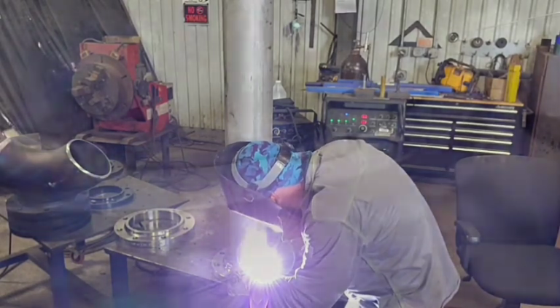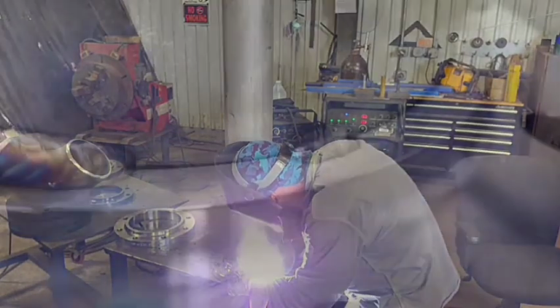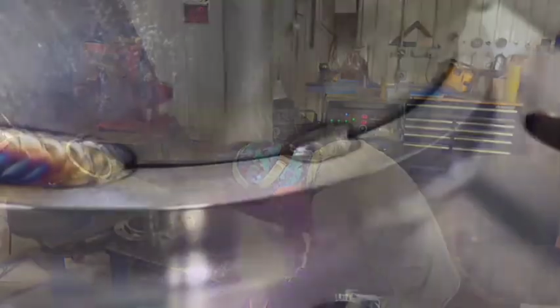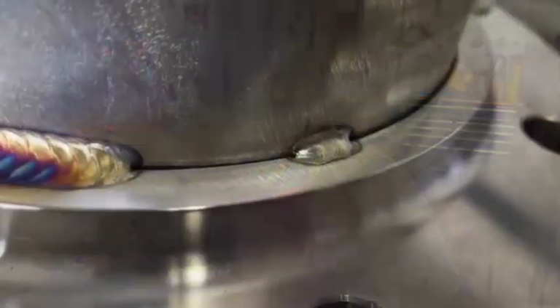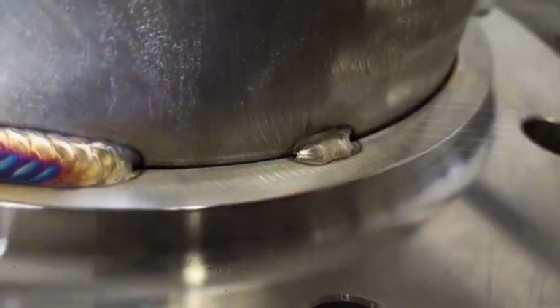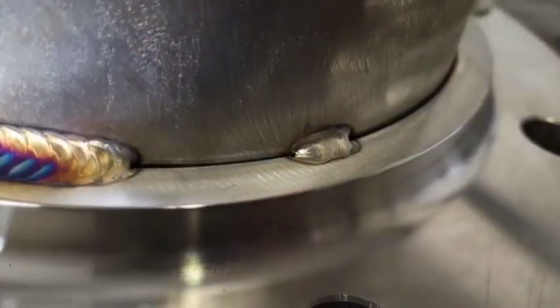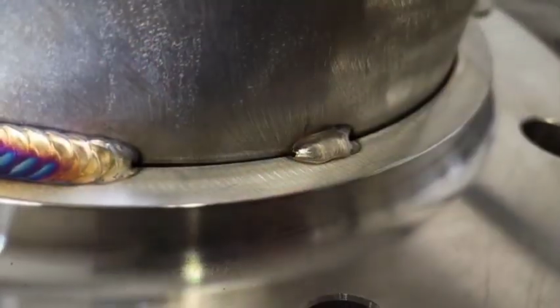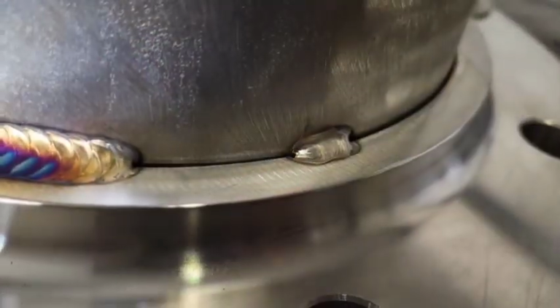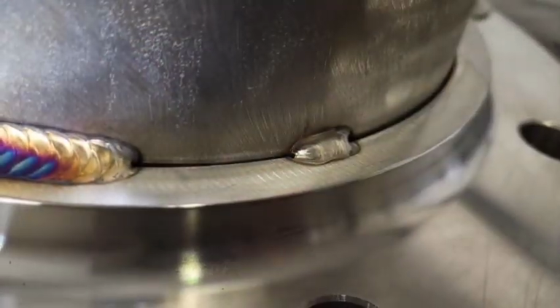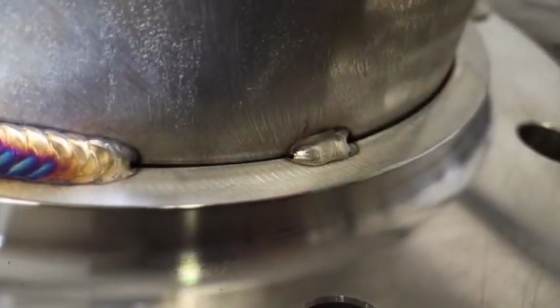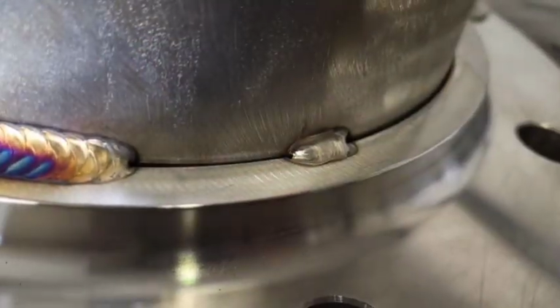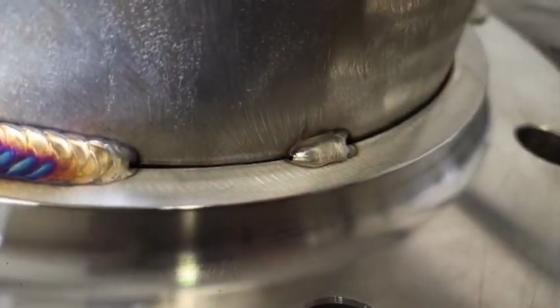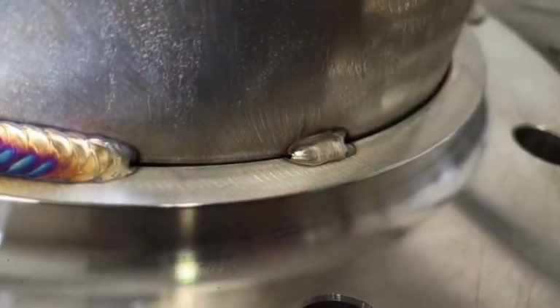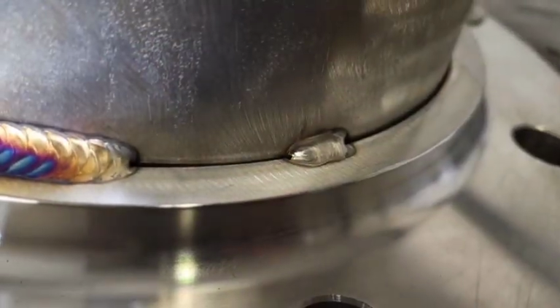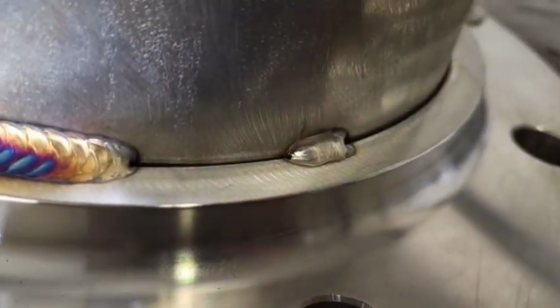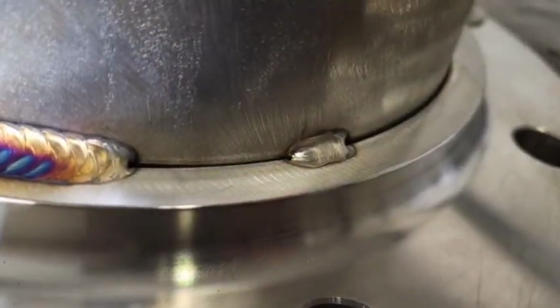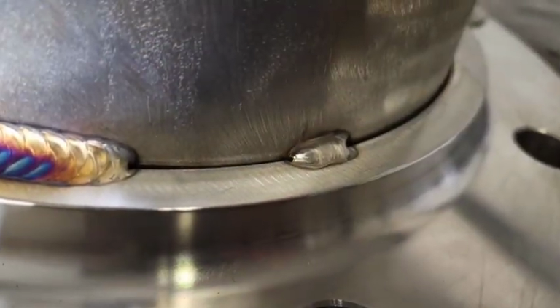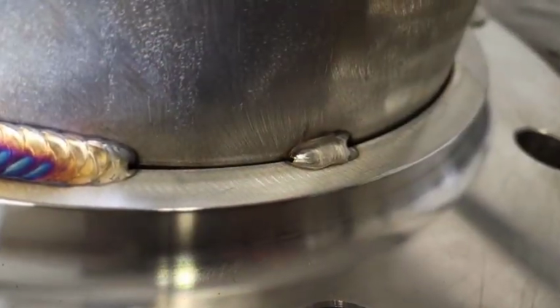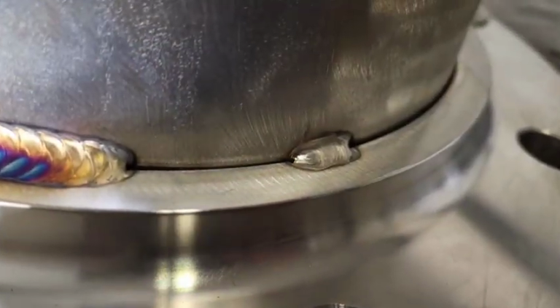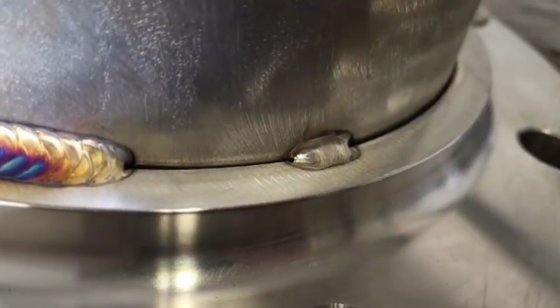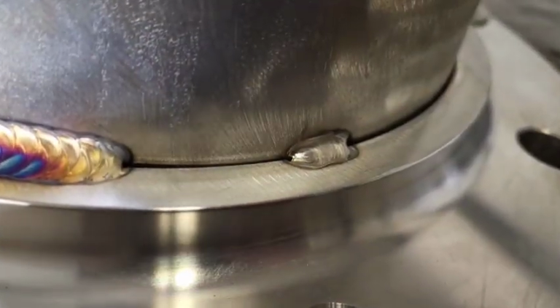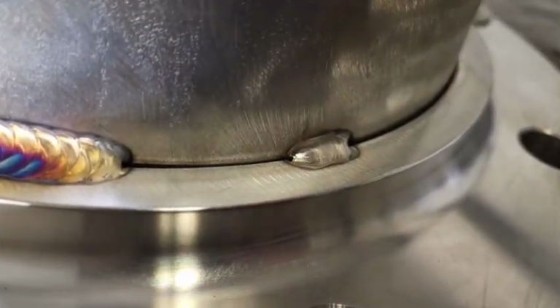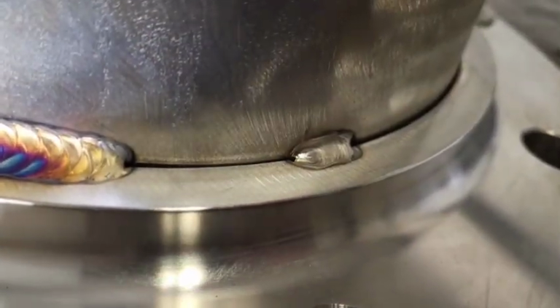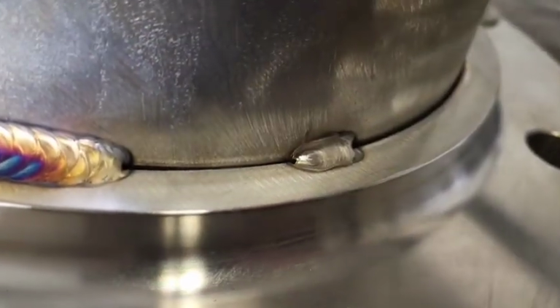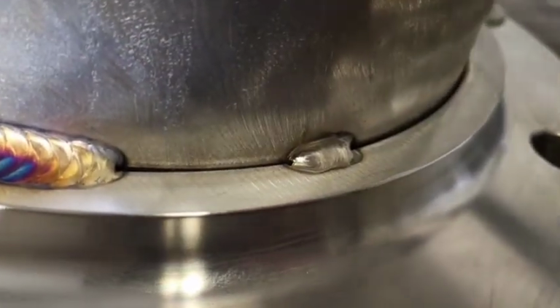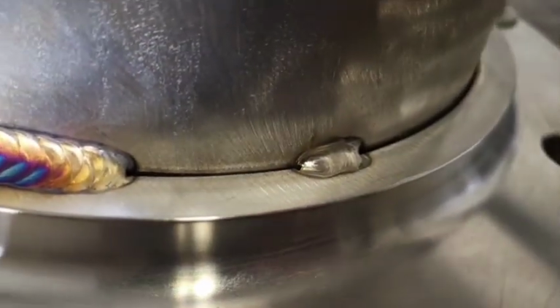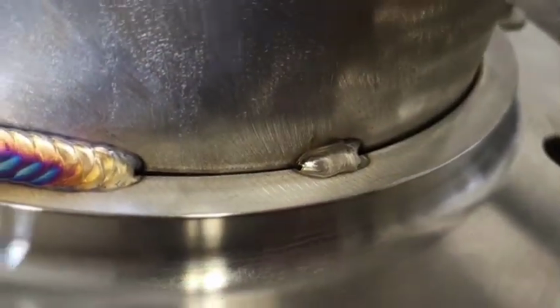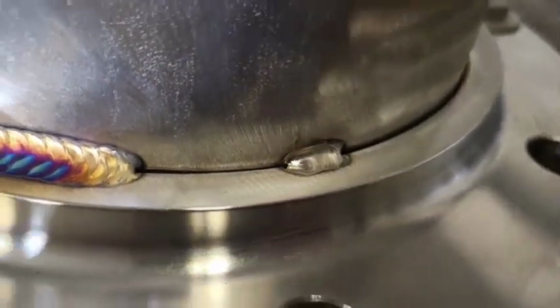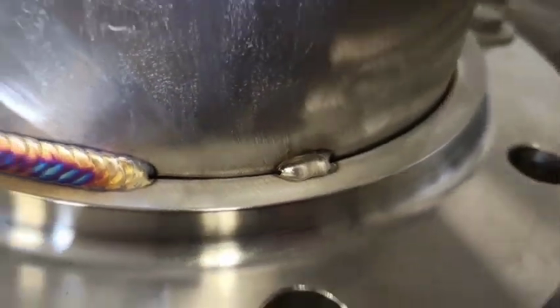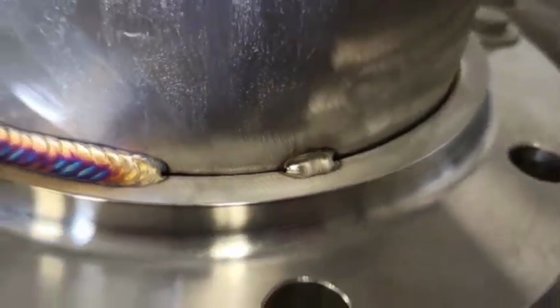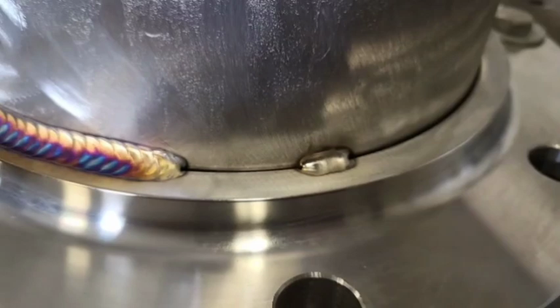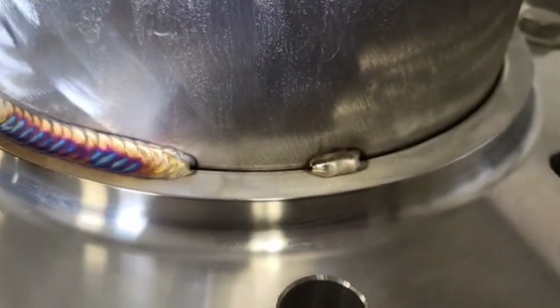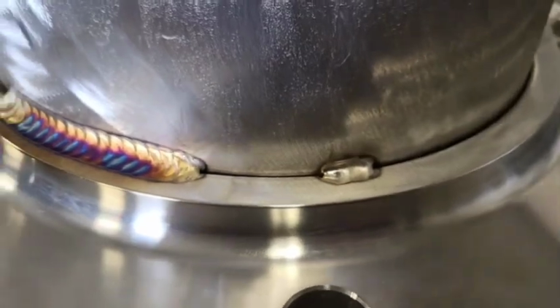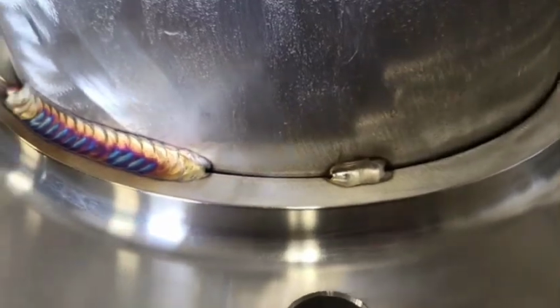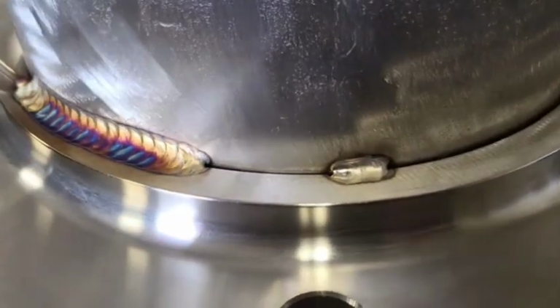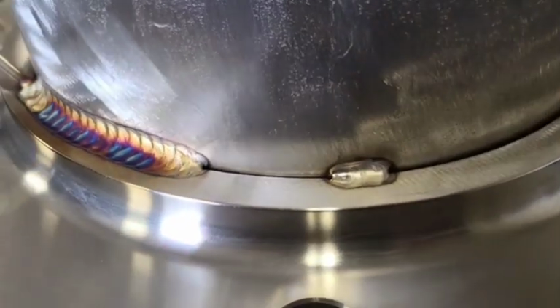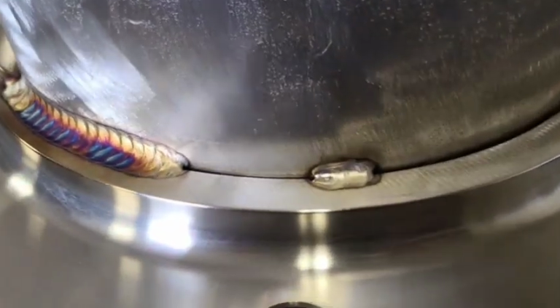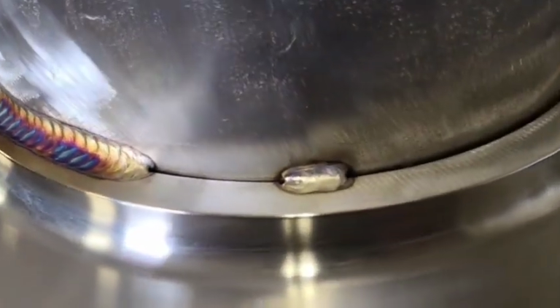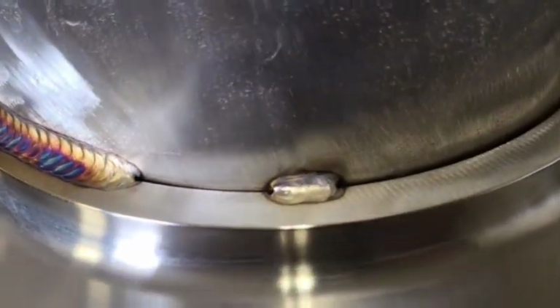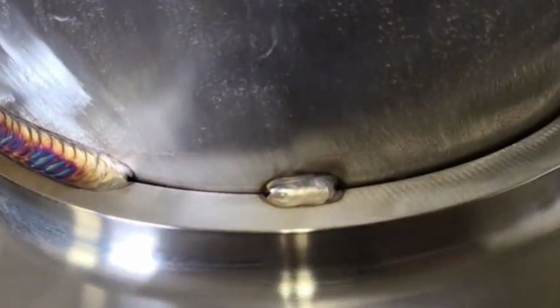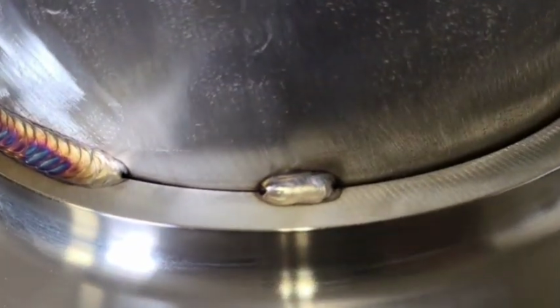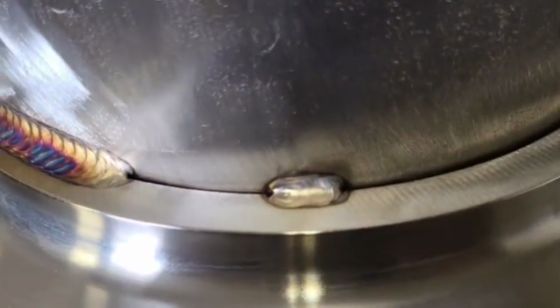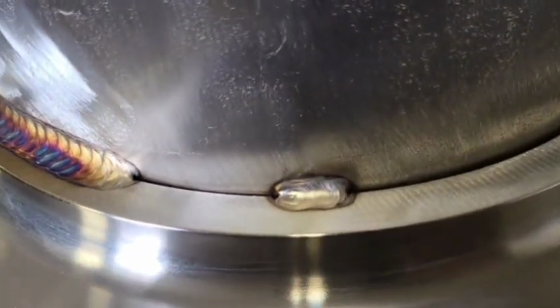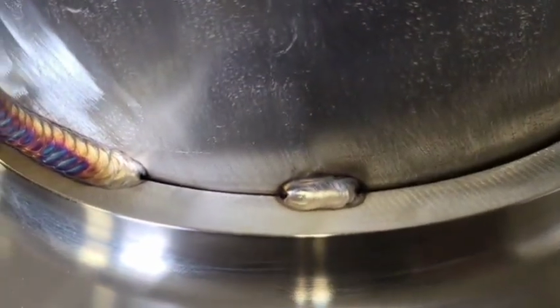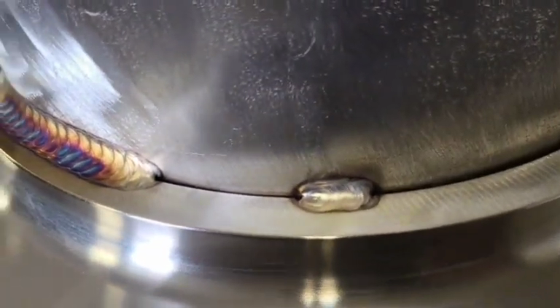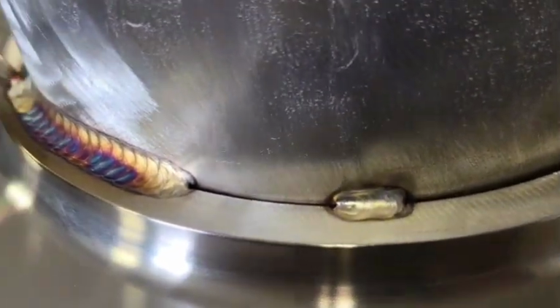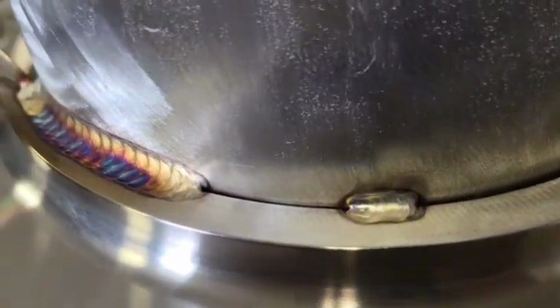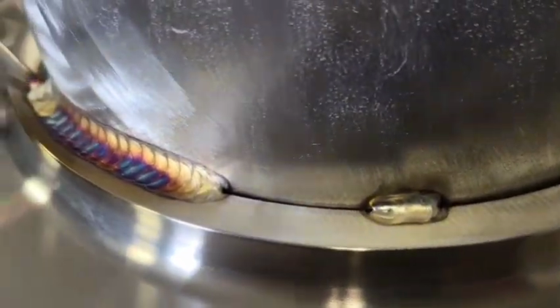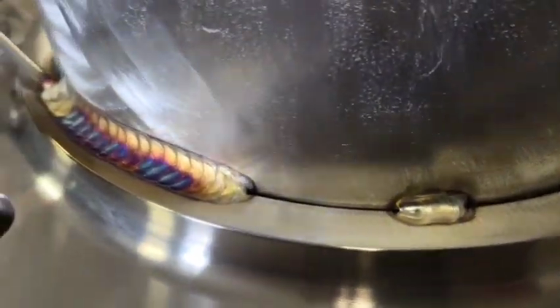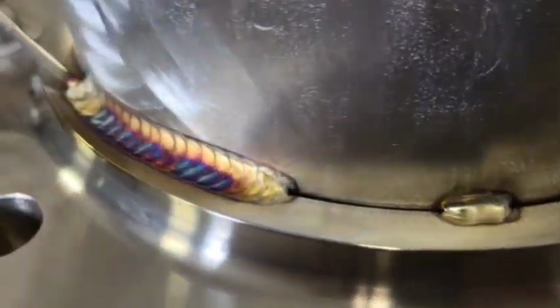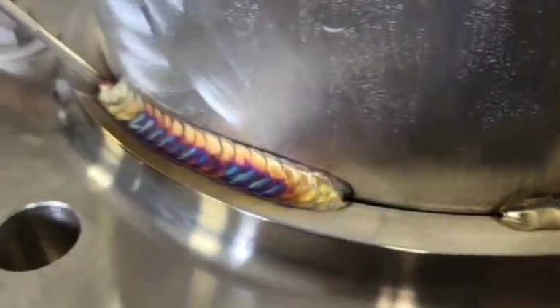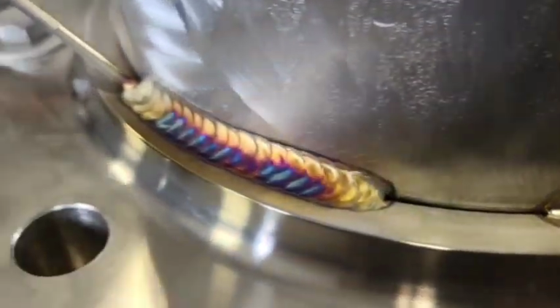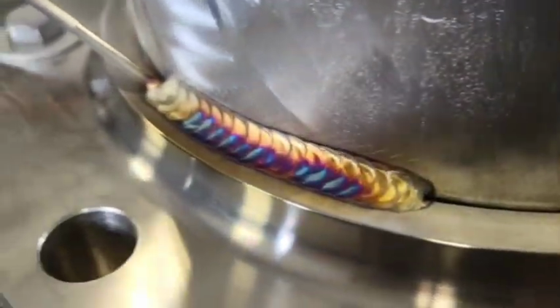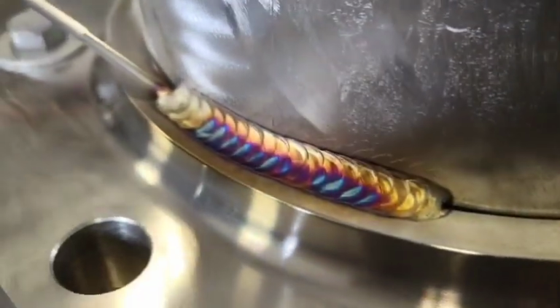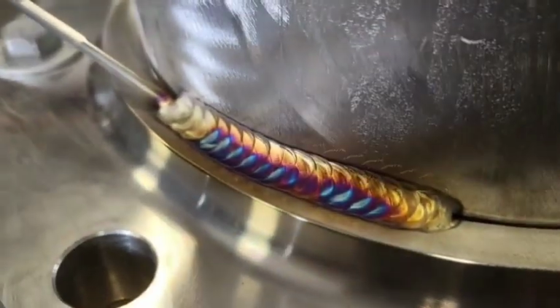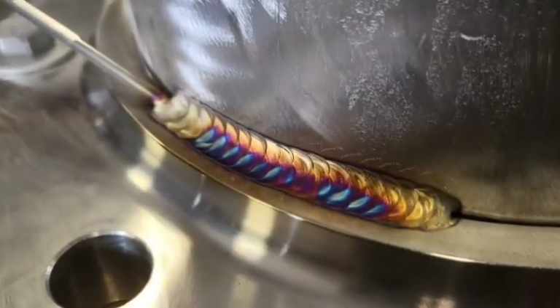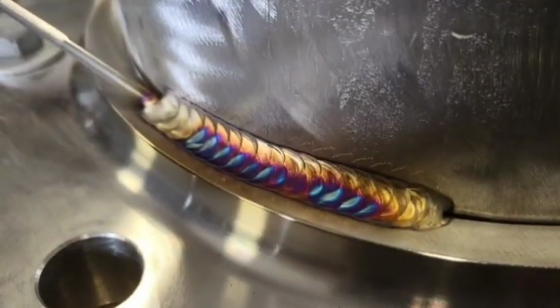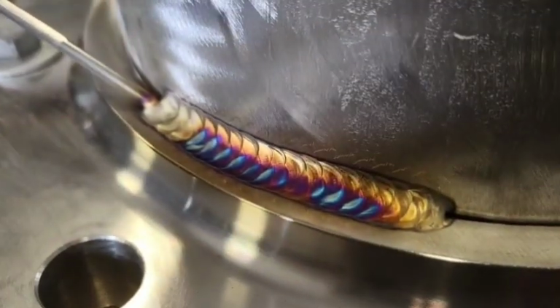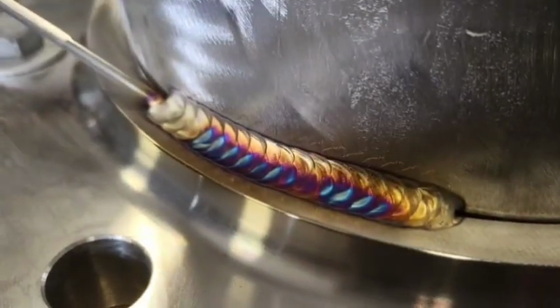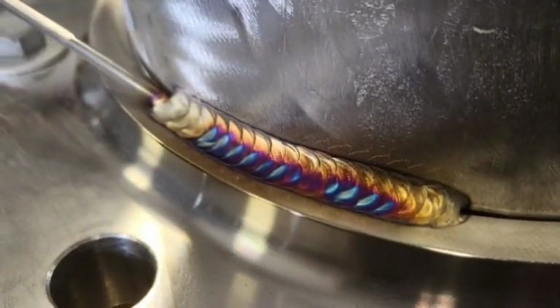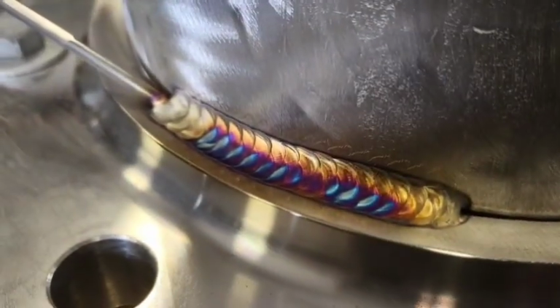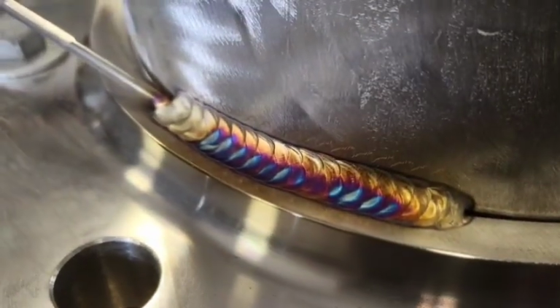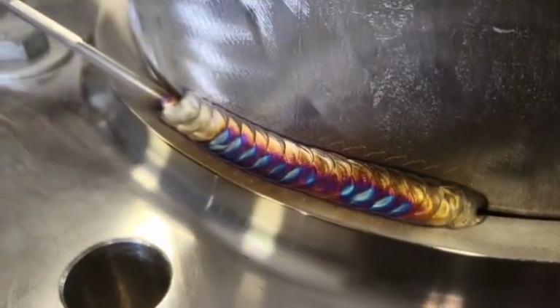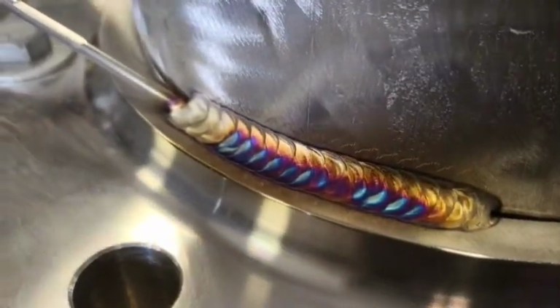Now remember, you do not need really big tacks because you're going to have to weld over that and you don't want it to kind of get lumpy there.